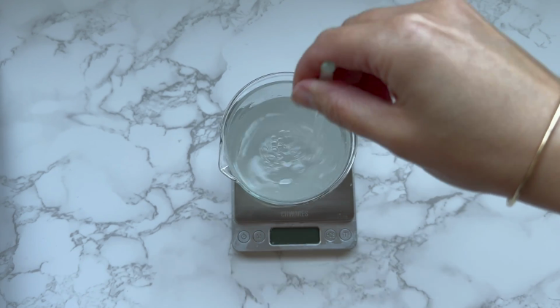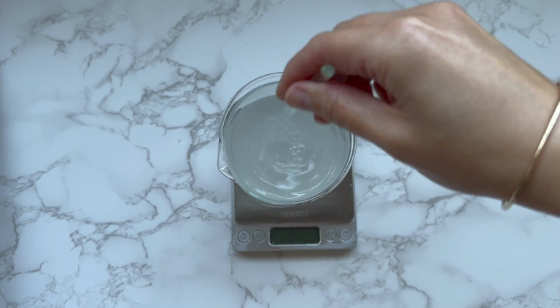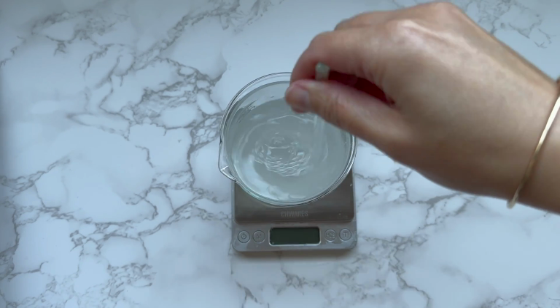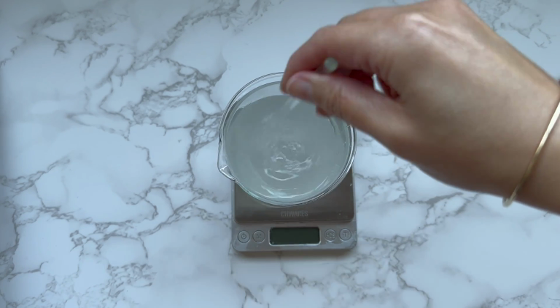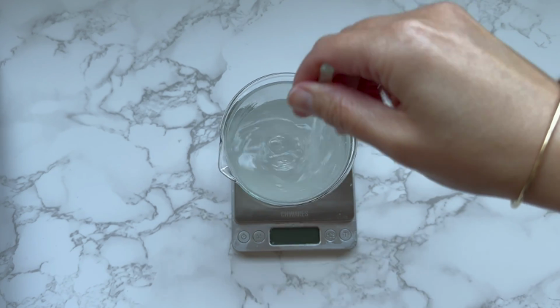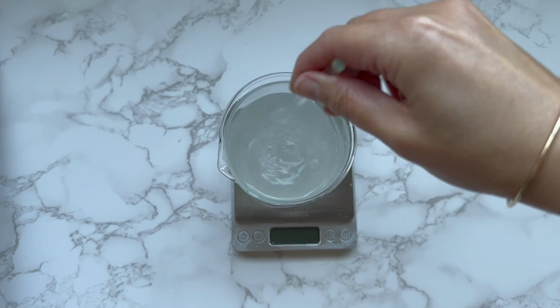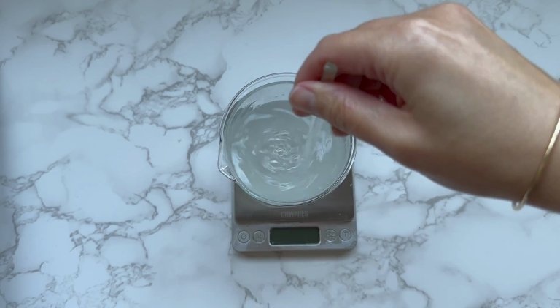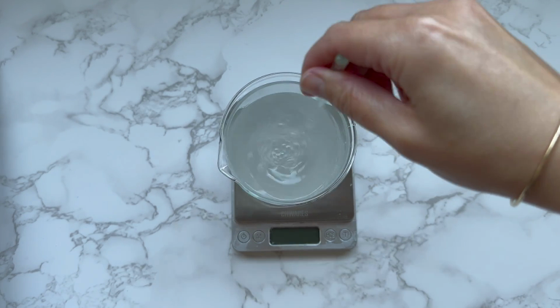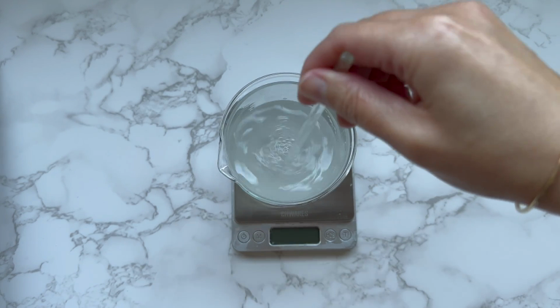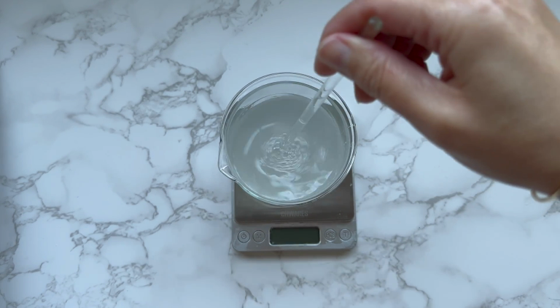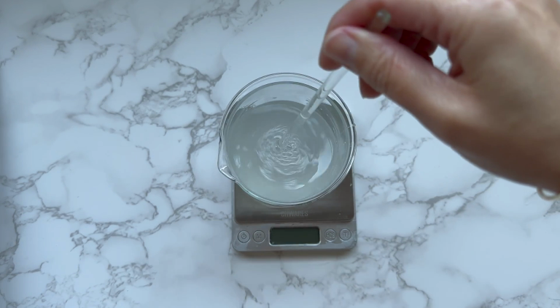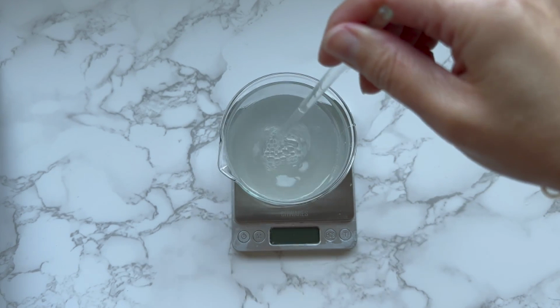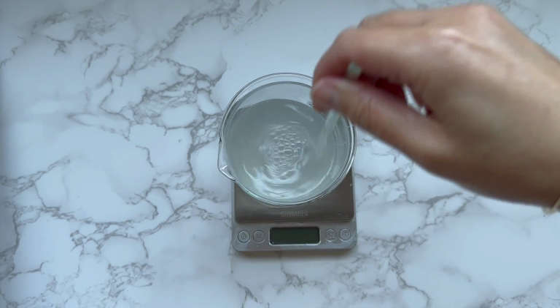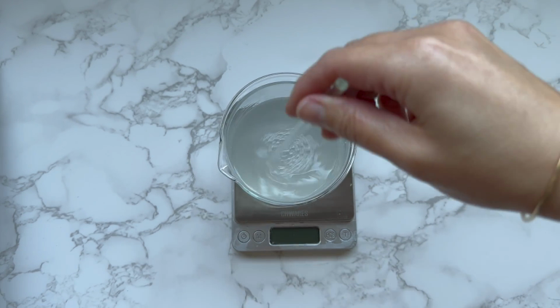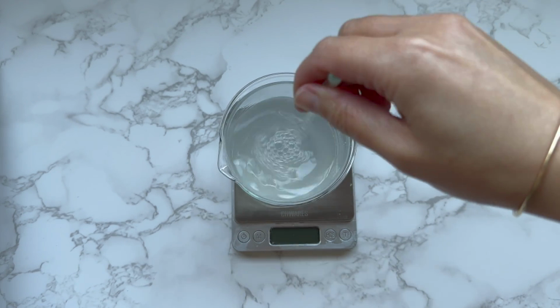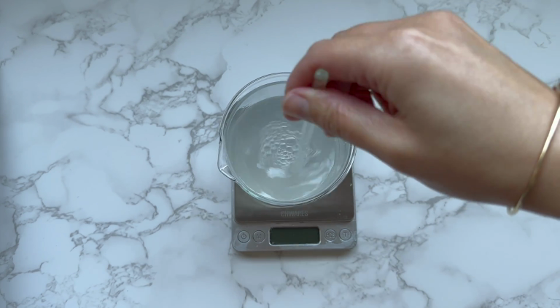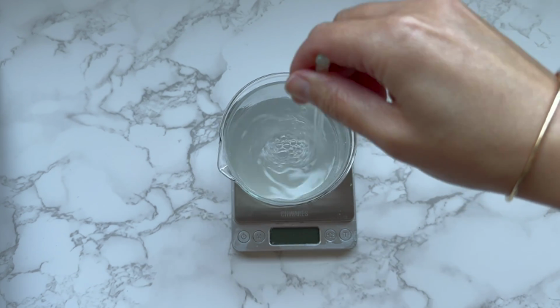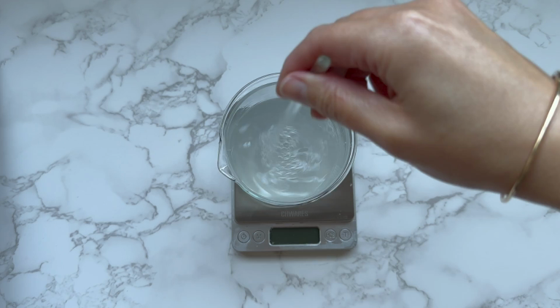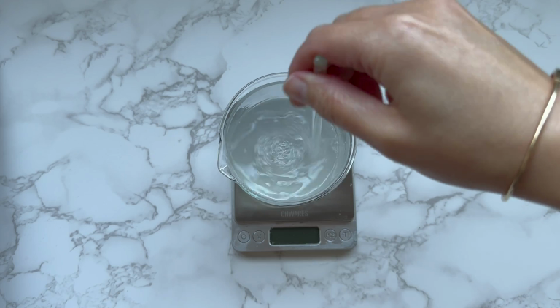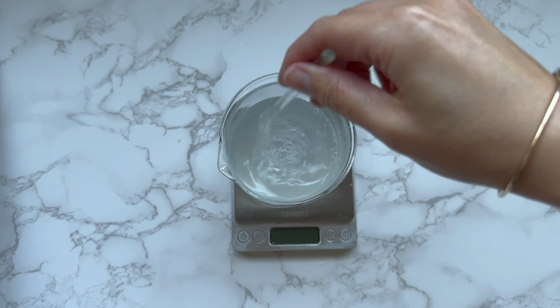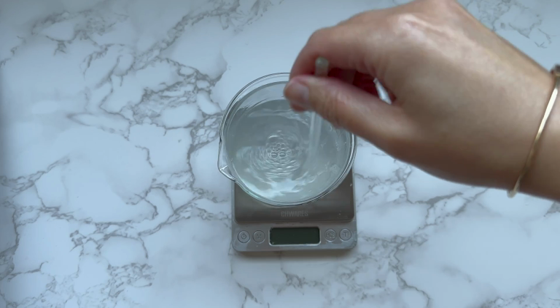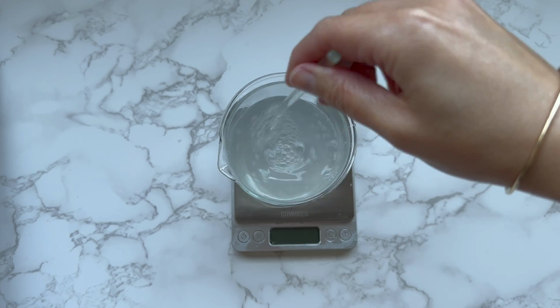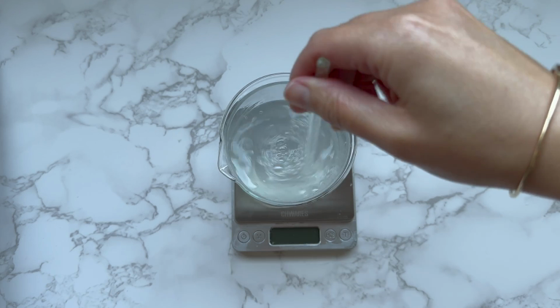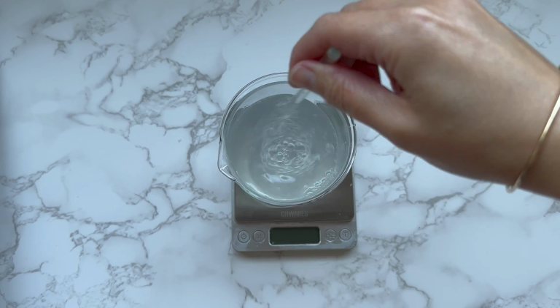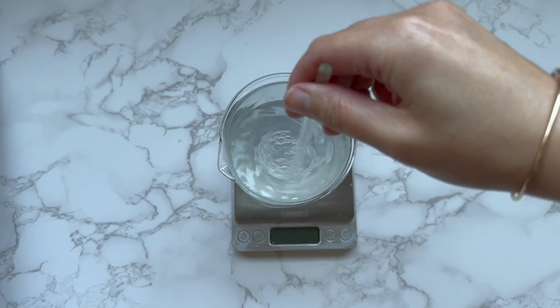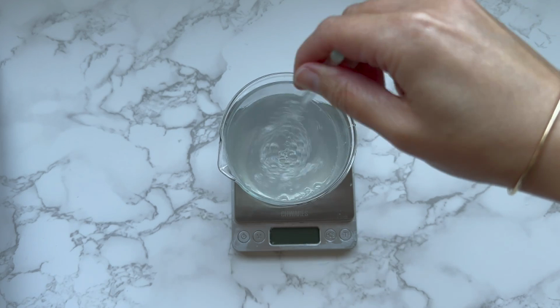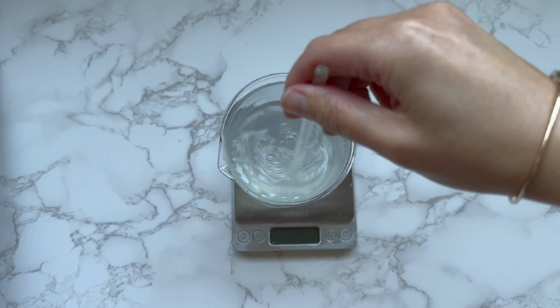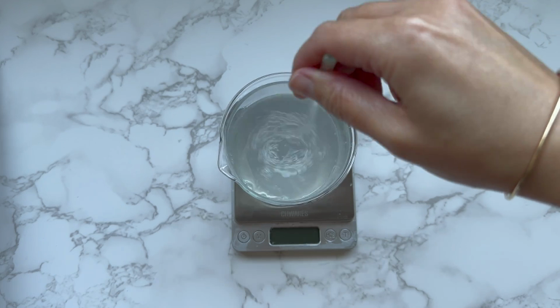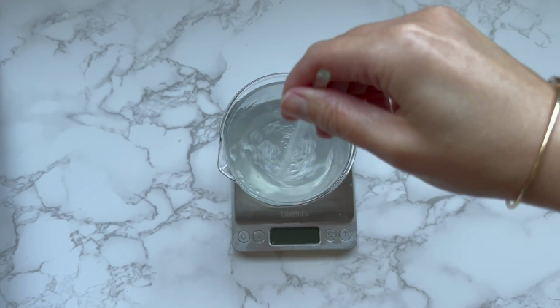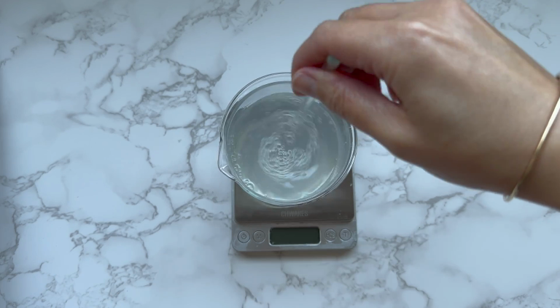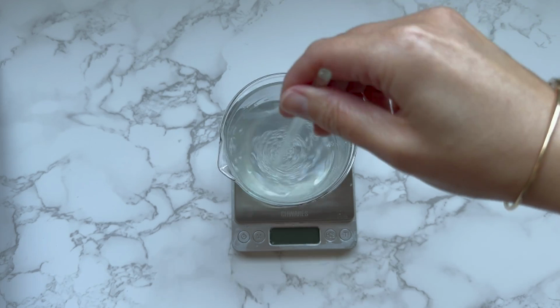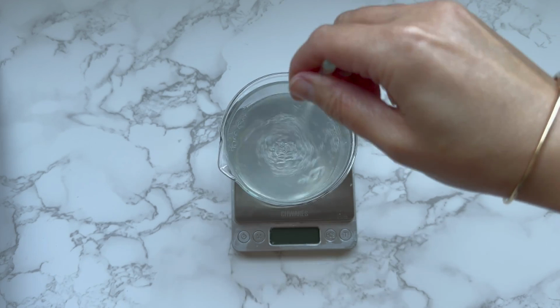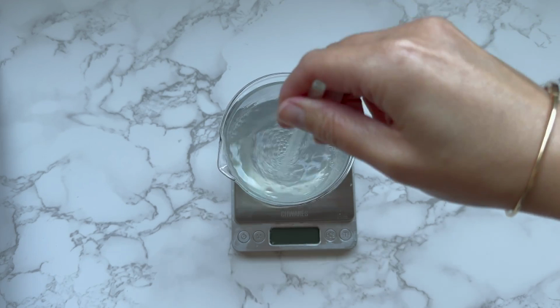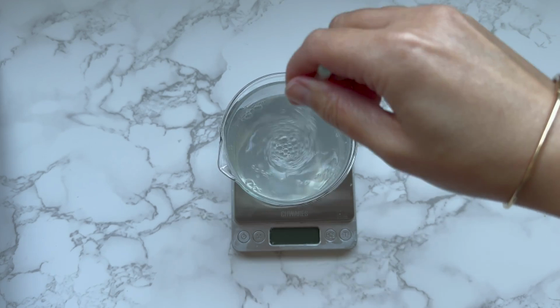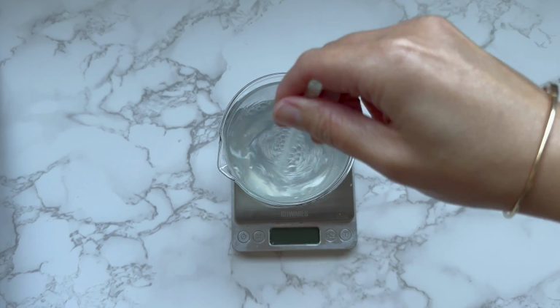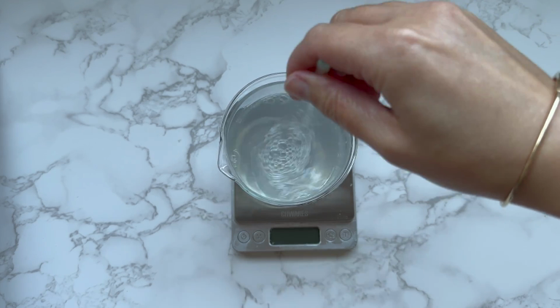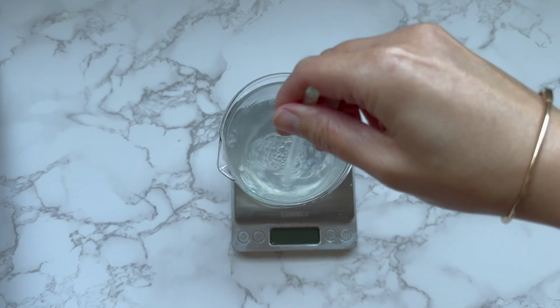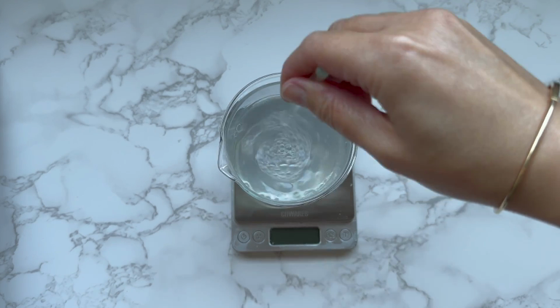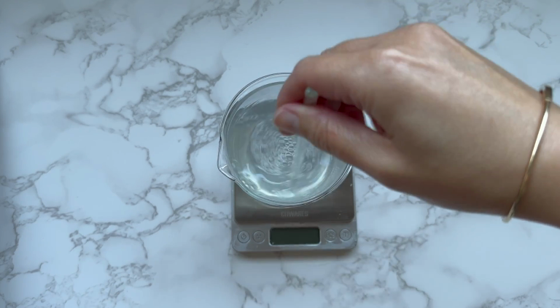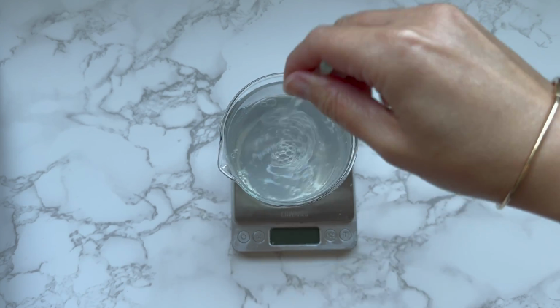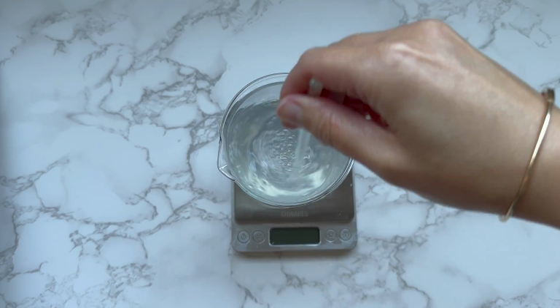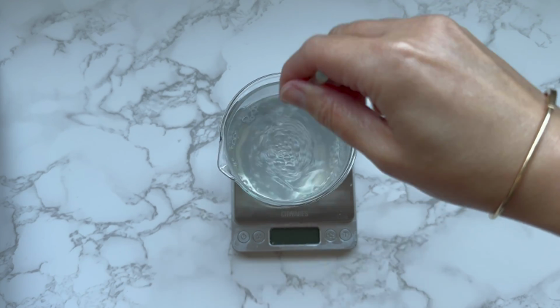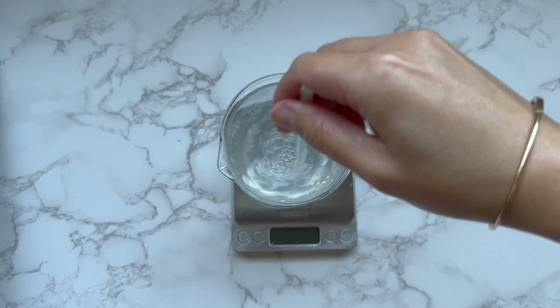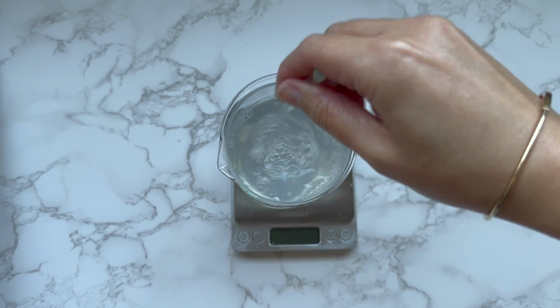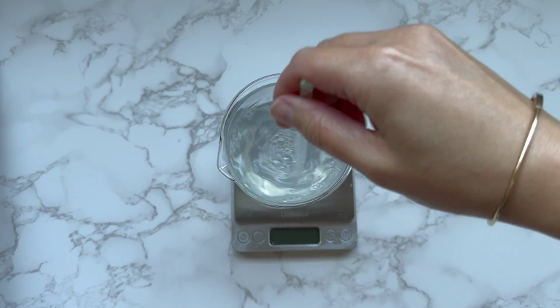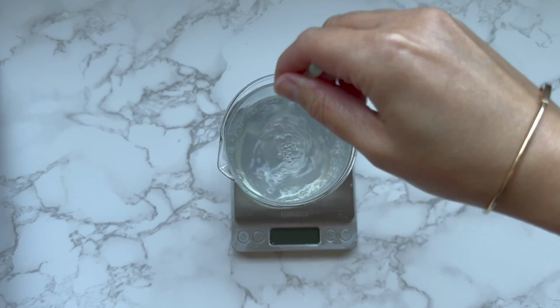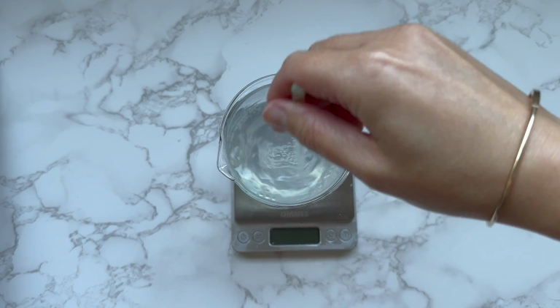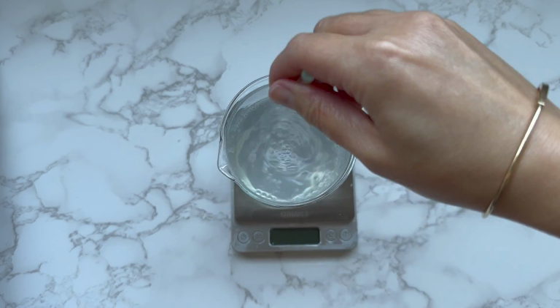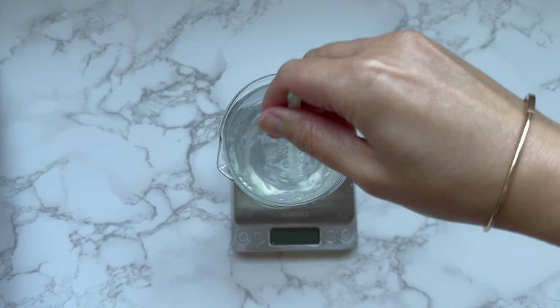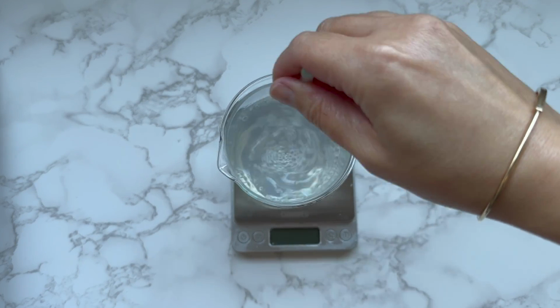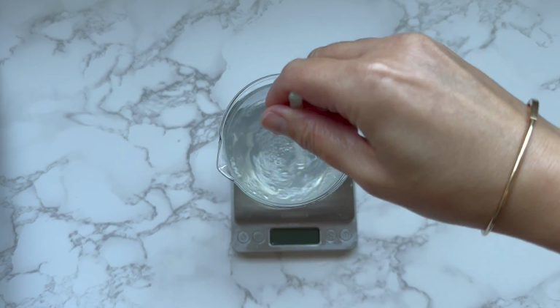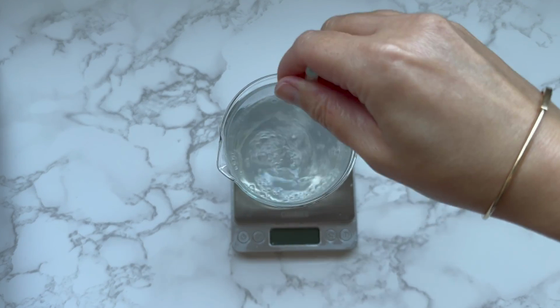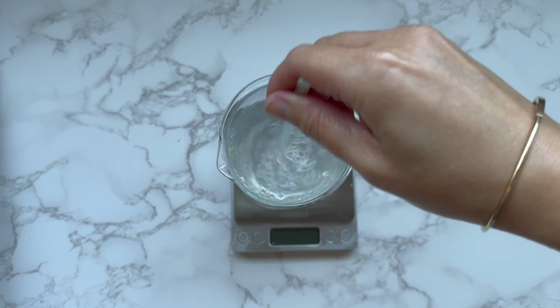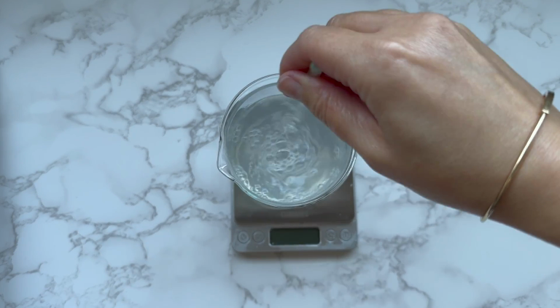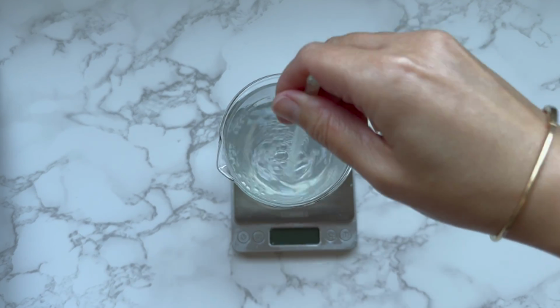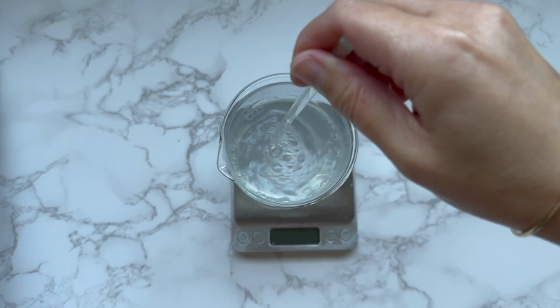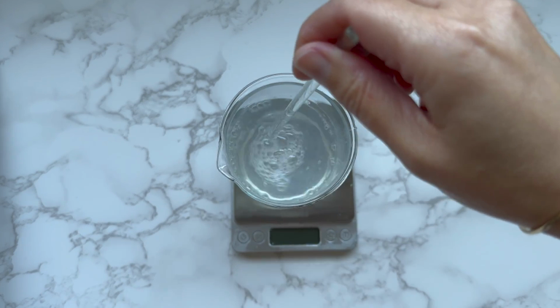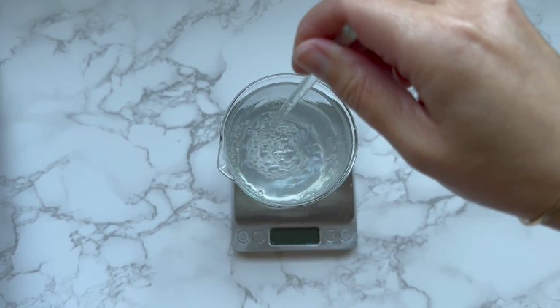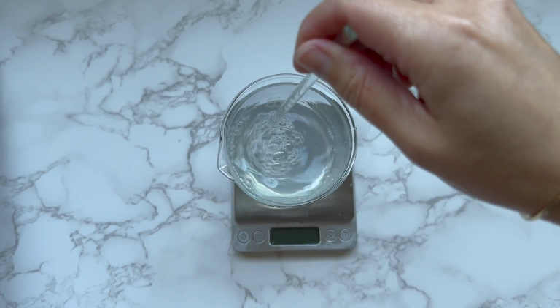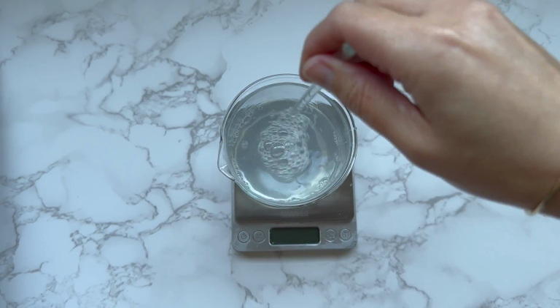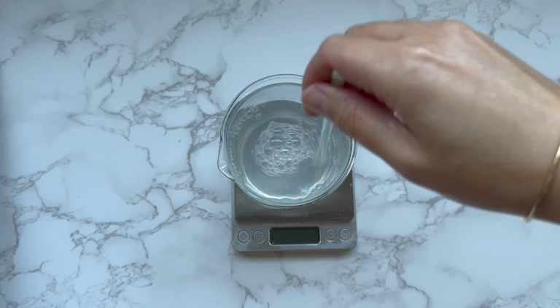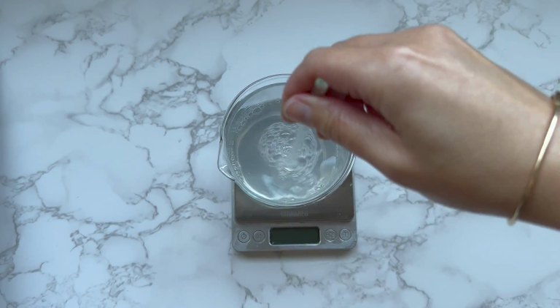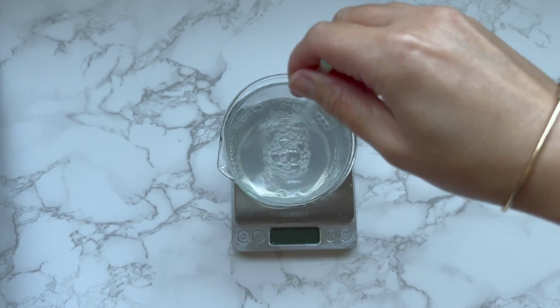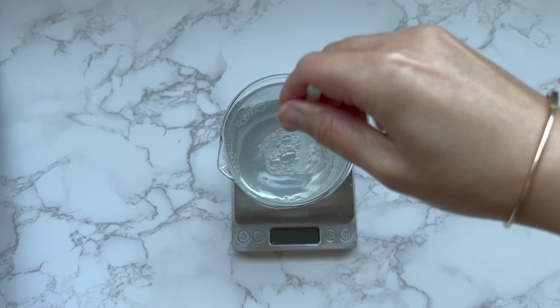After adding the surfactants, I stir to combine everything. I mix gently to minimize the foaming from the surfactants.